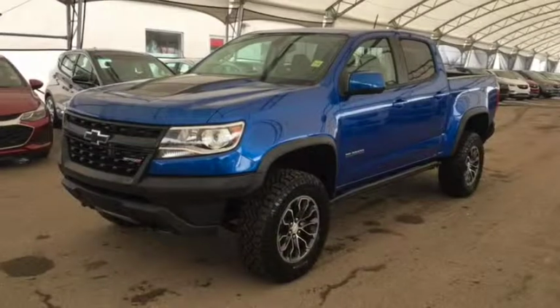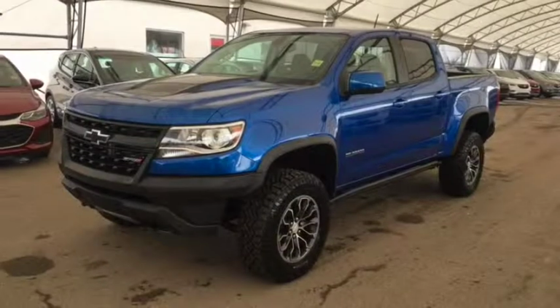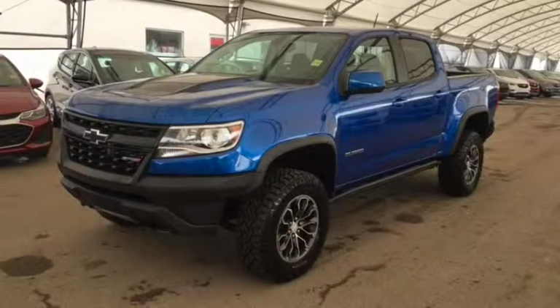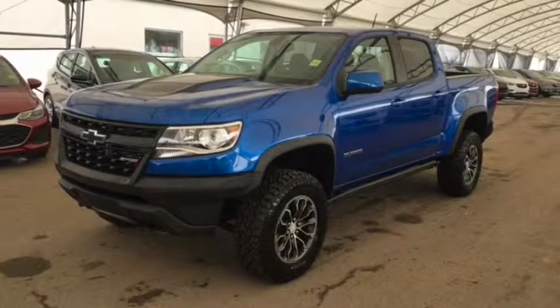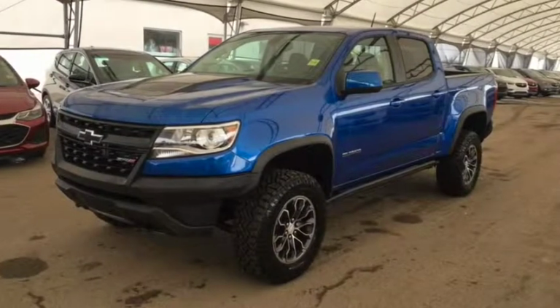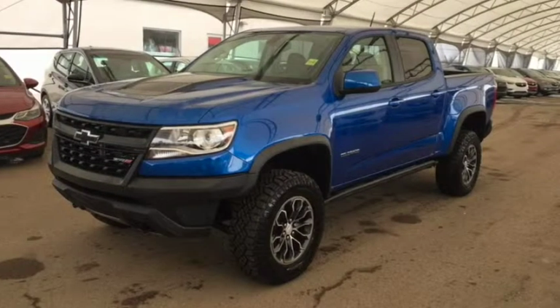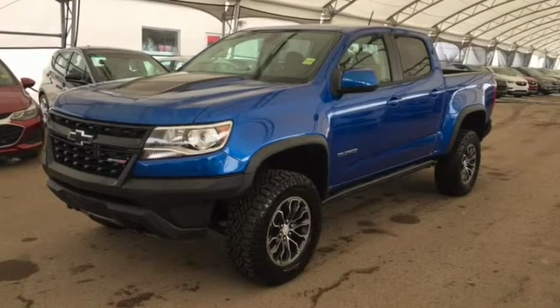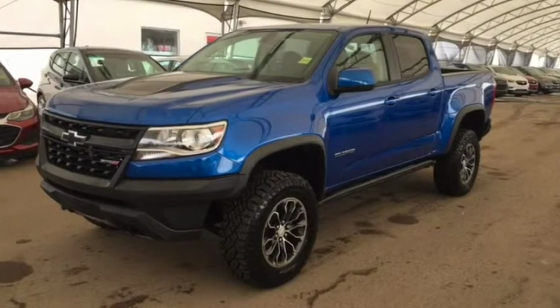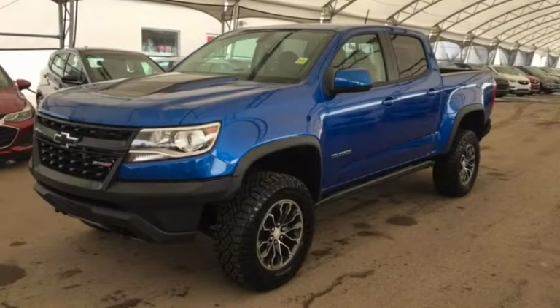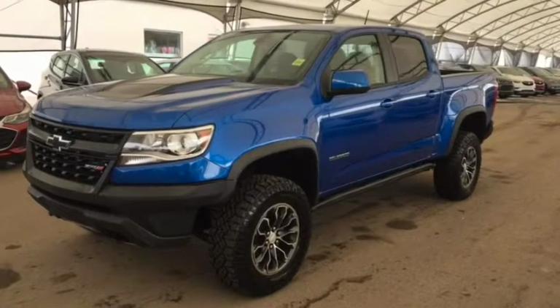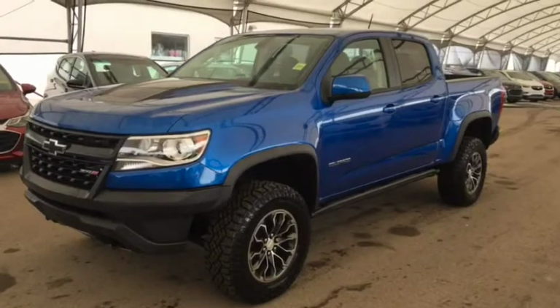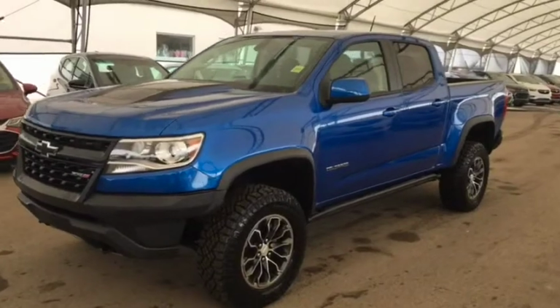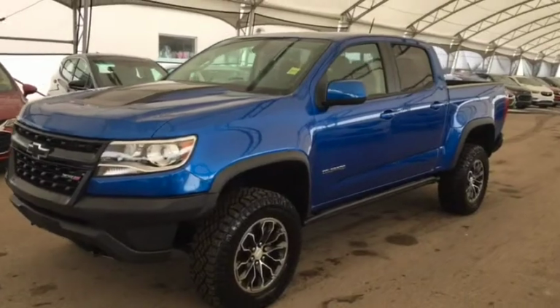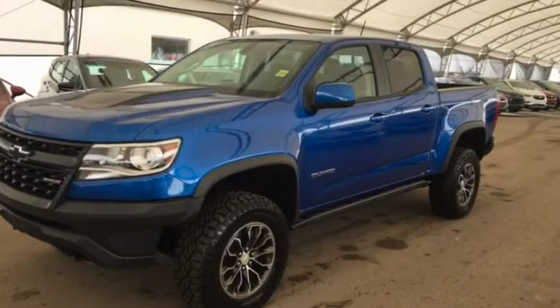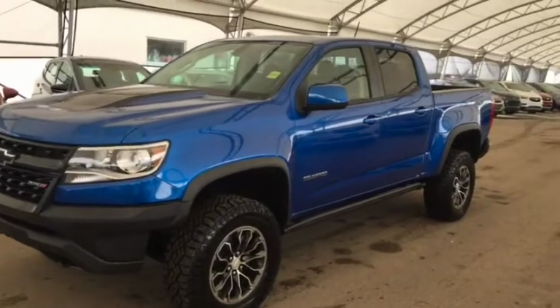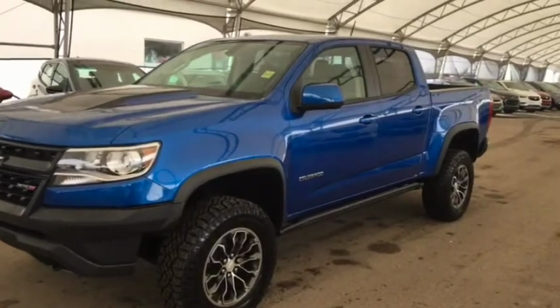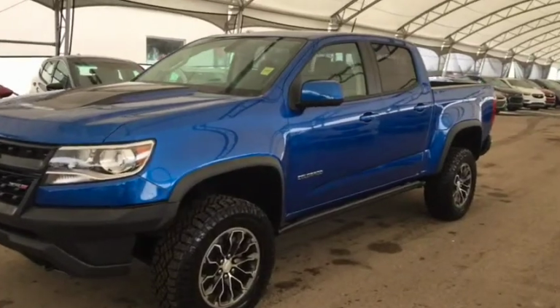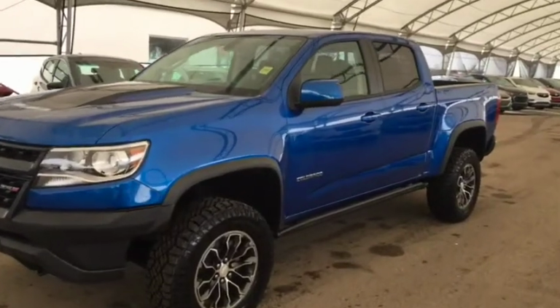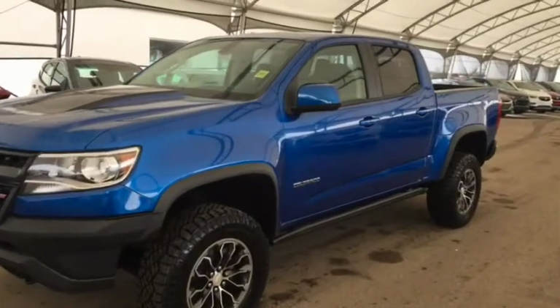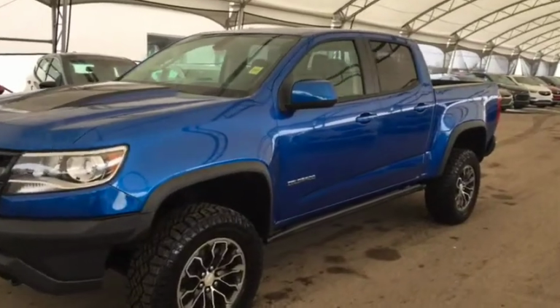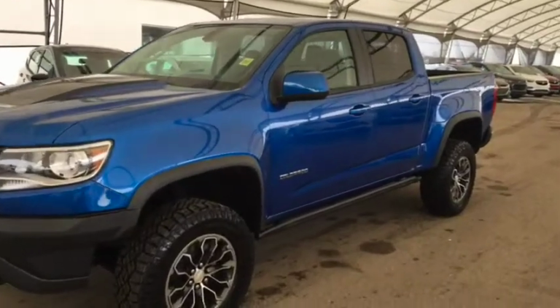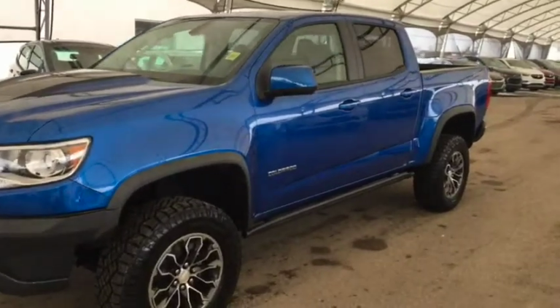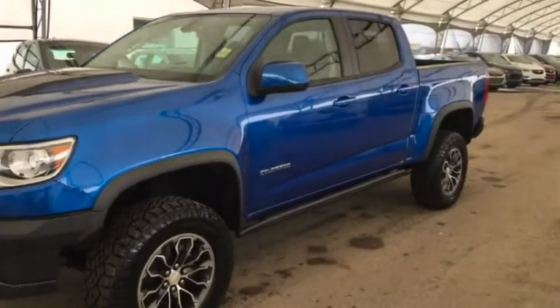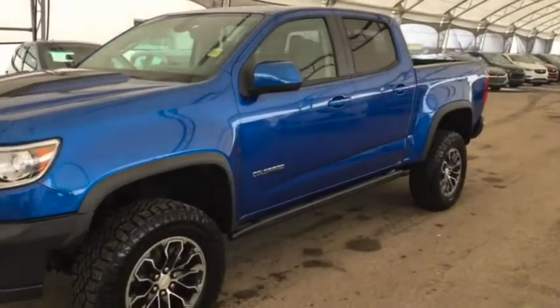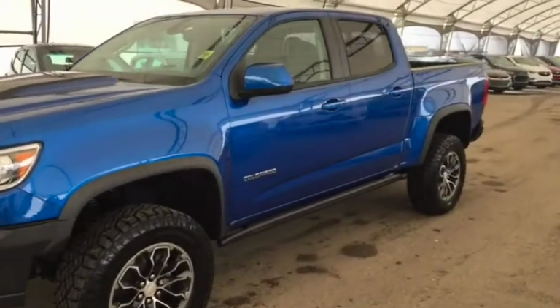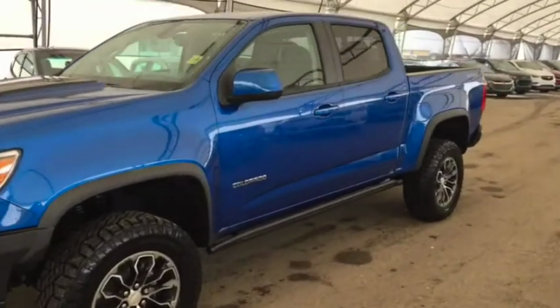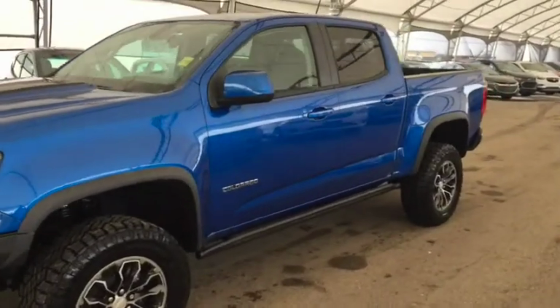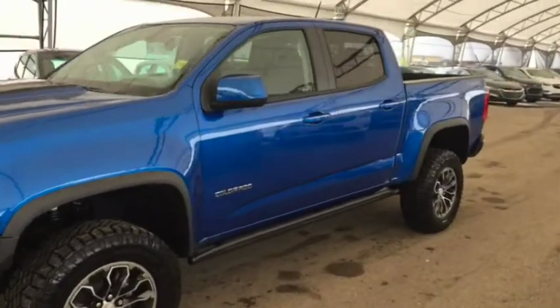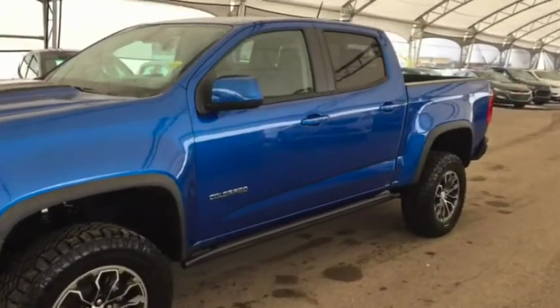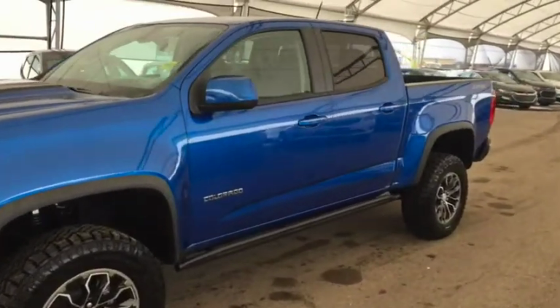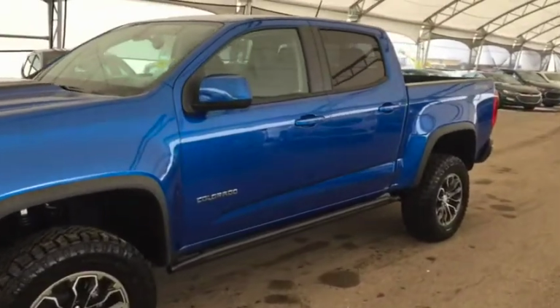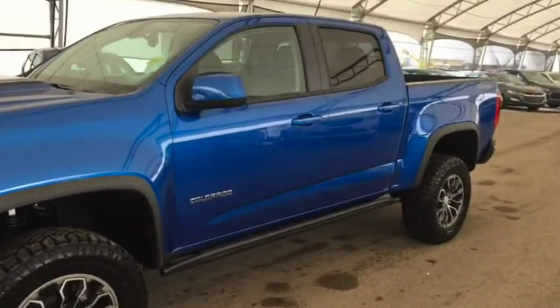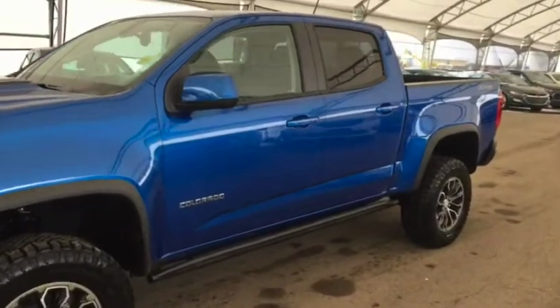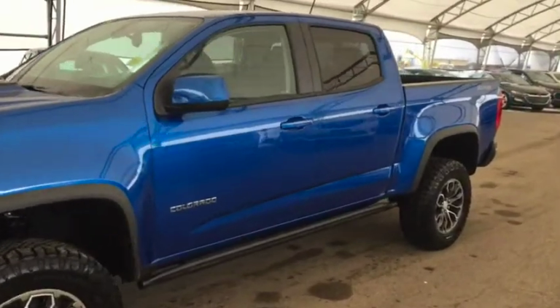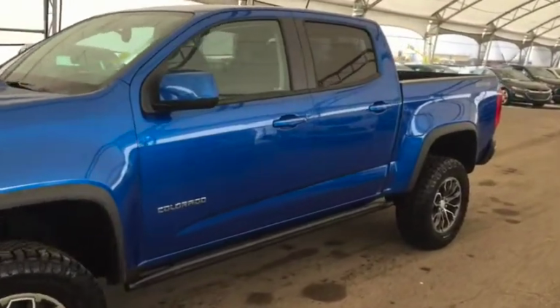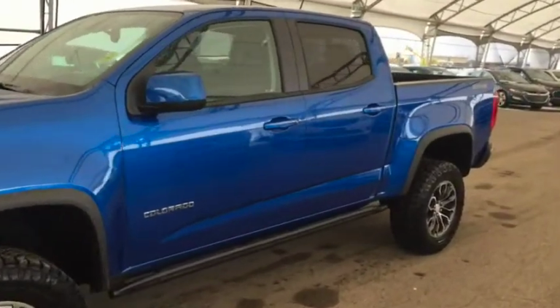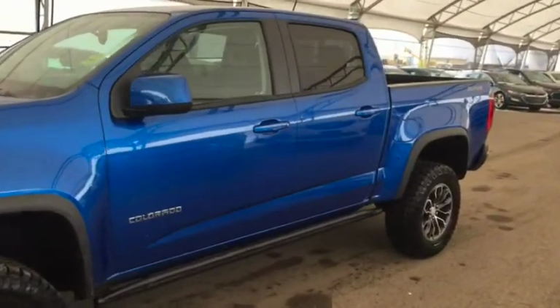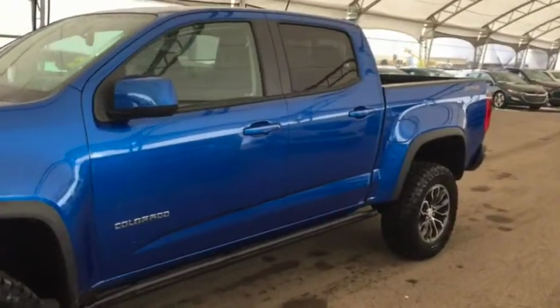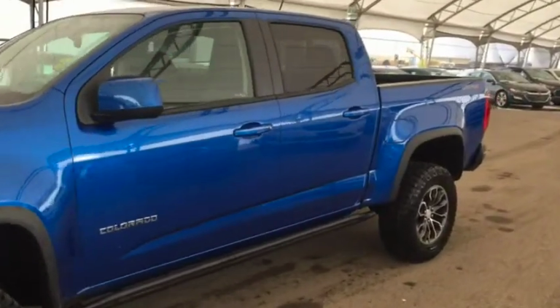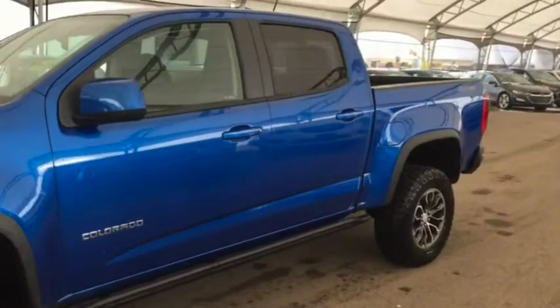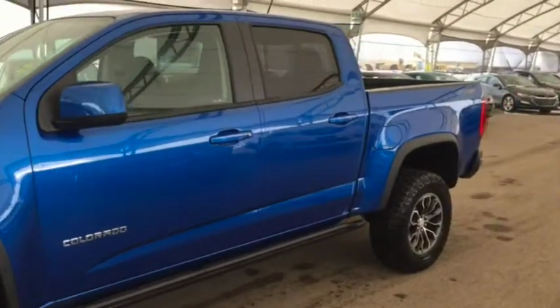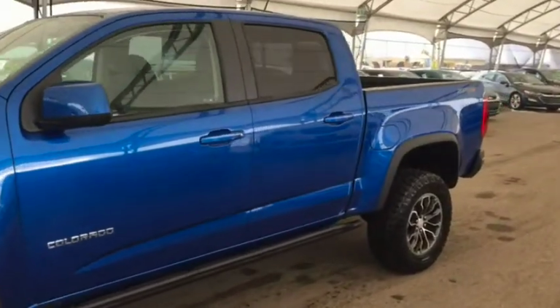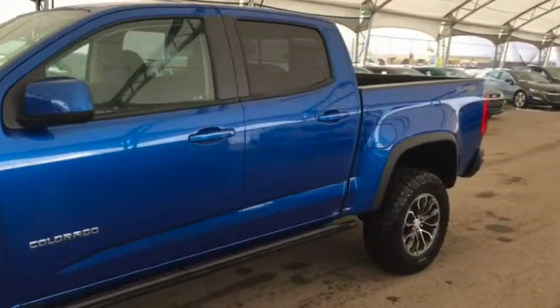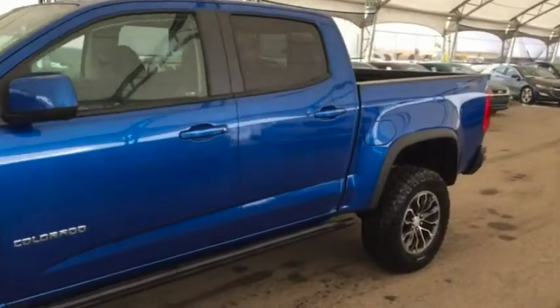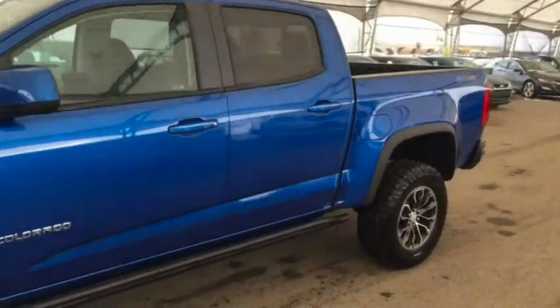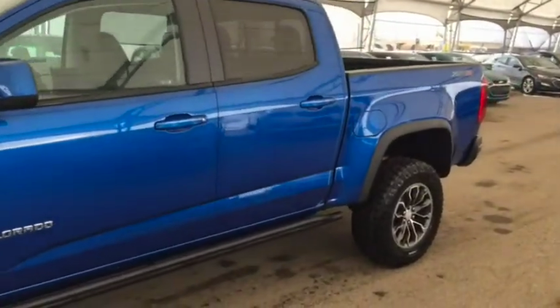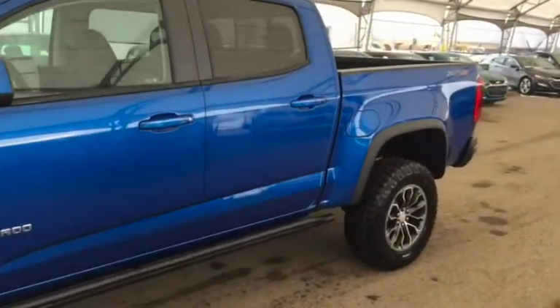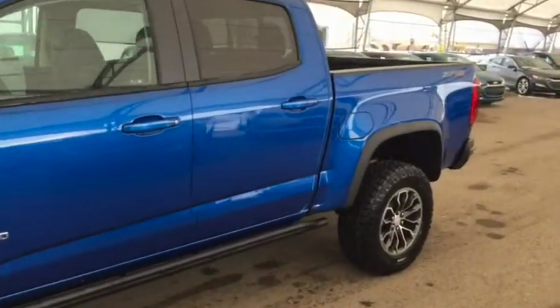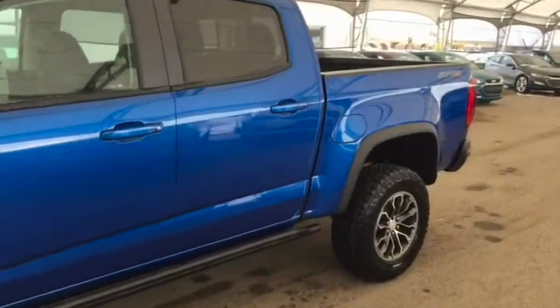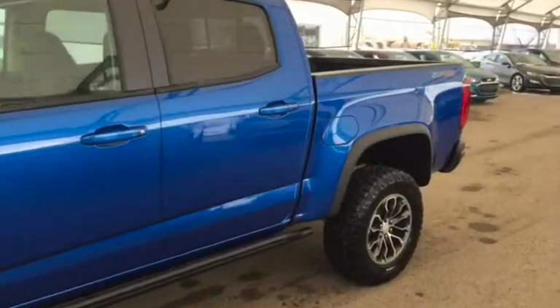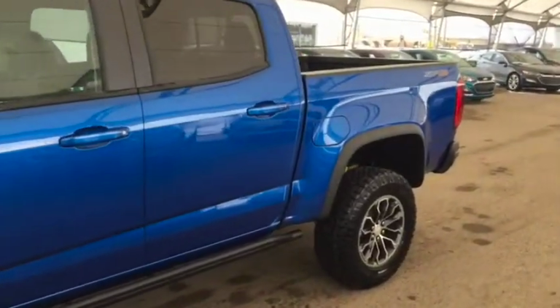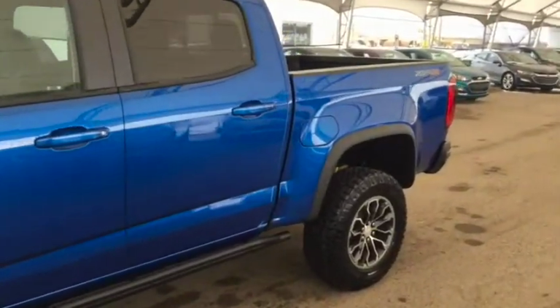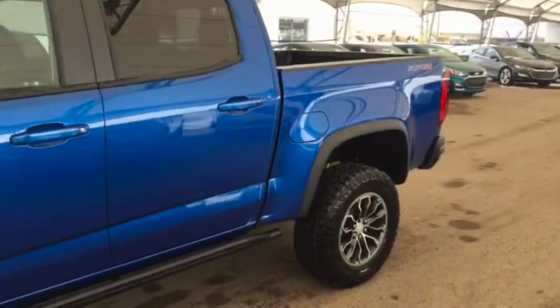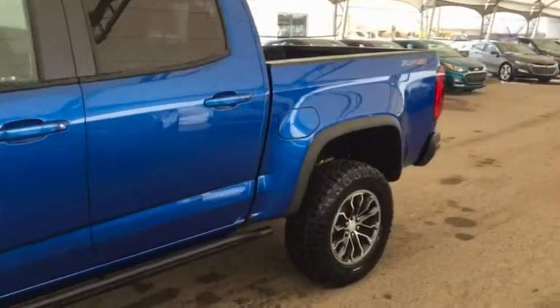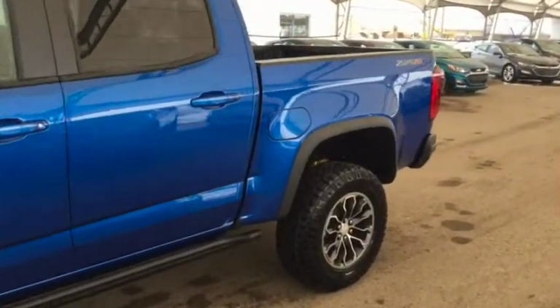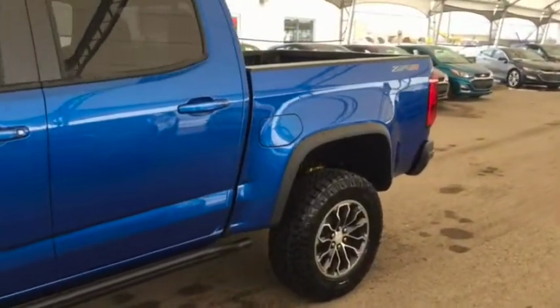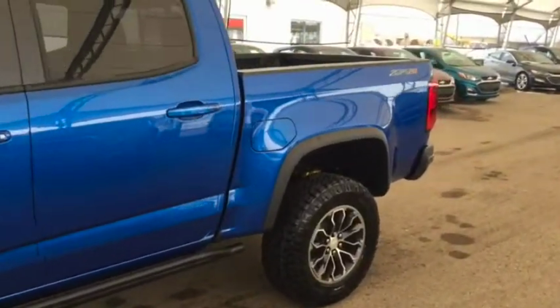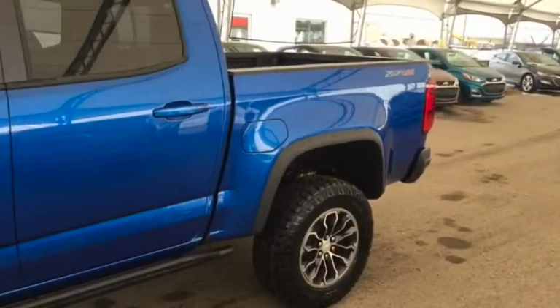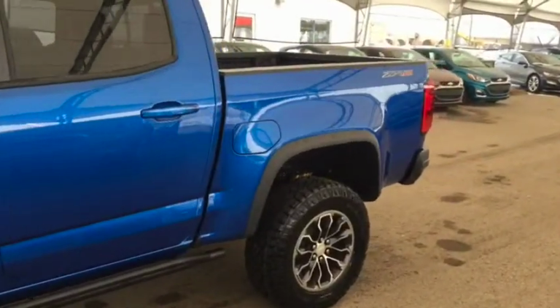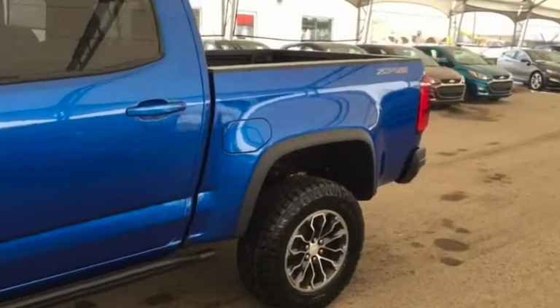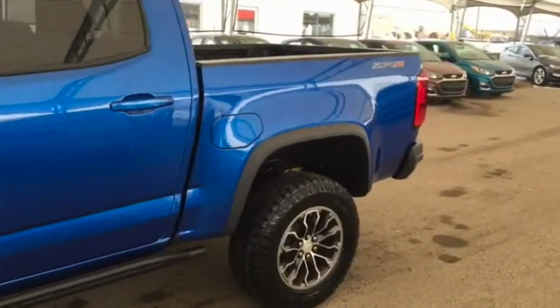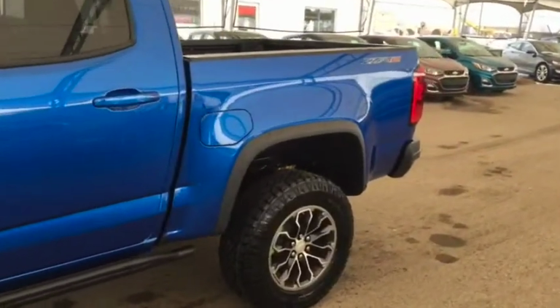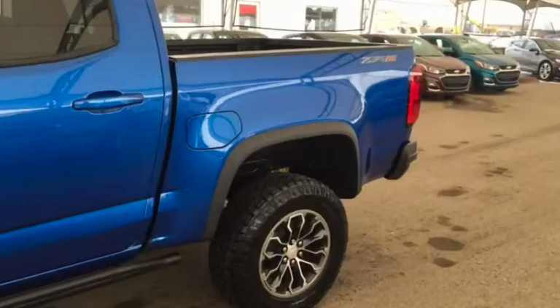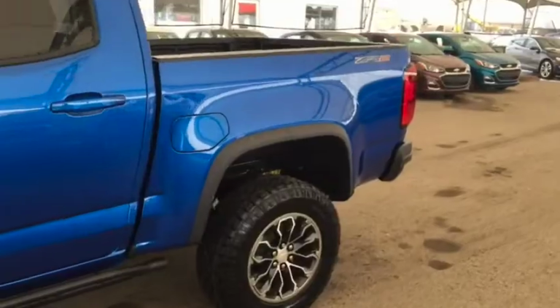Welcome to Davis Chevrolet. This is a 2019 Chevrolet Colorado ZR2 in the color blue.